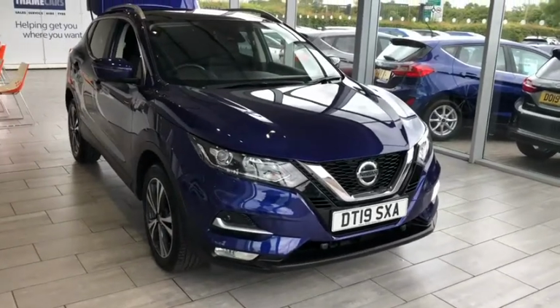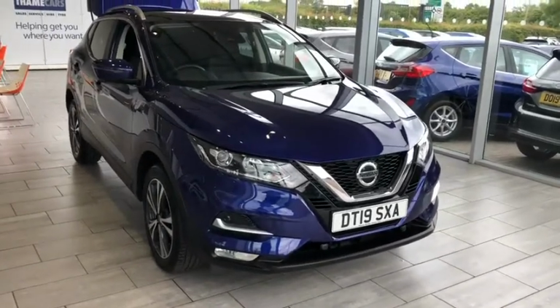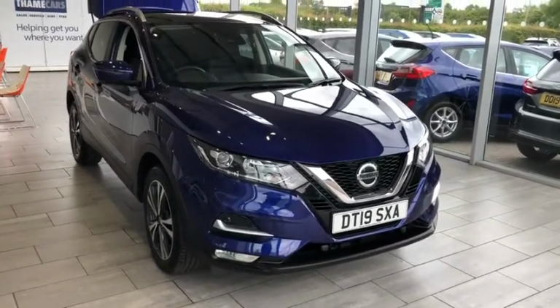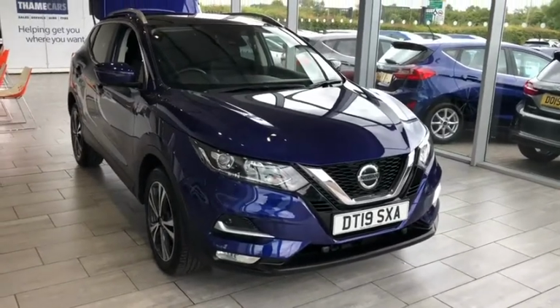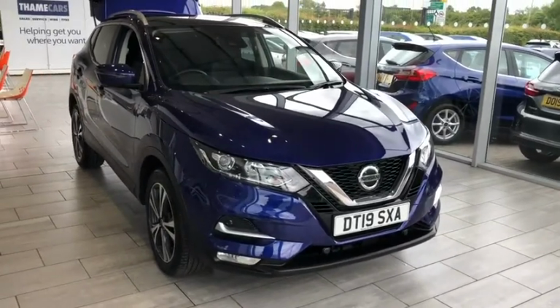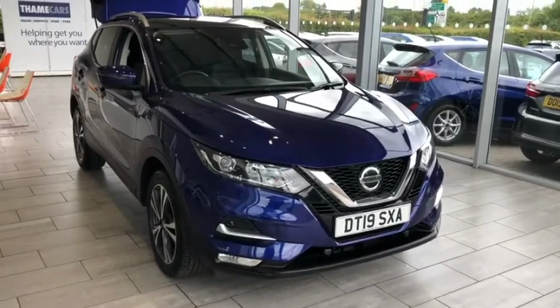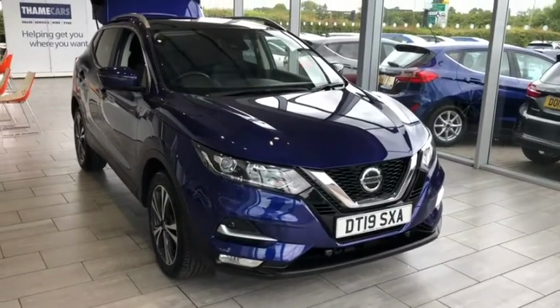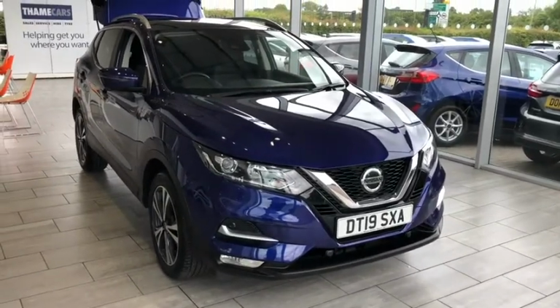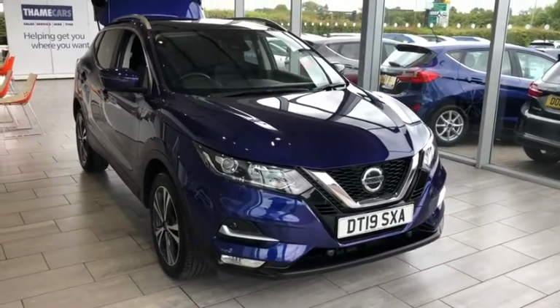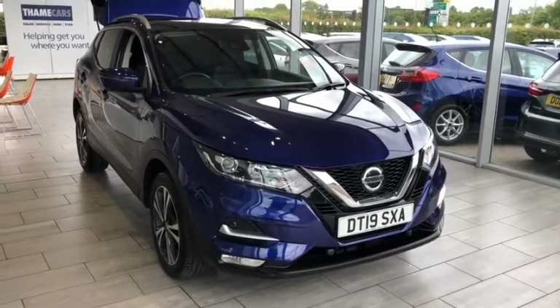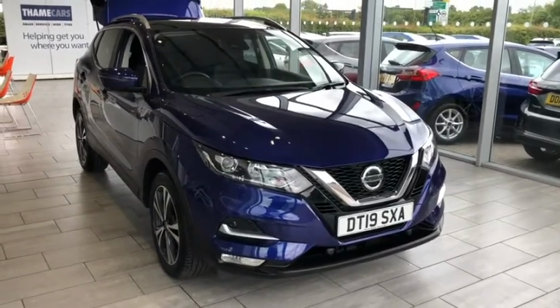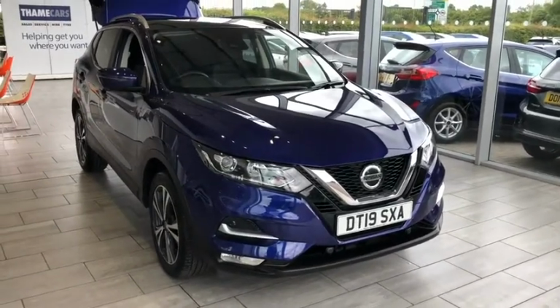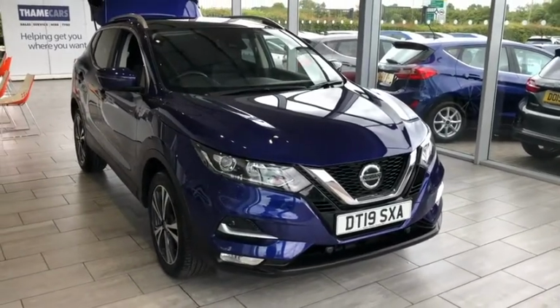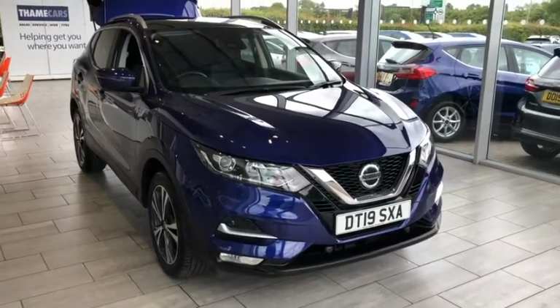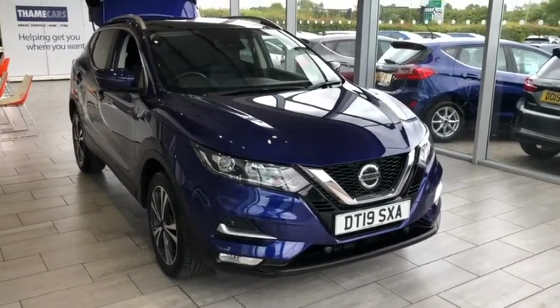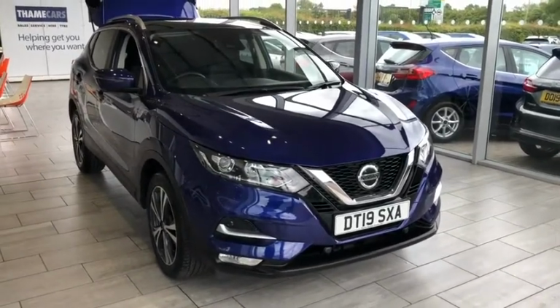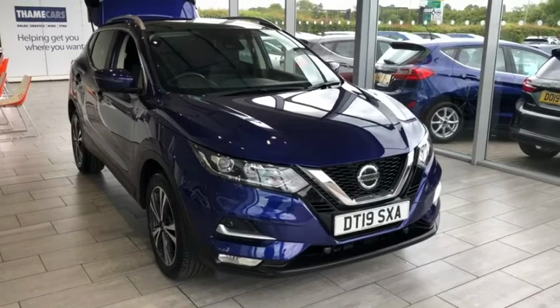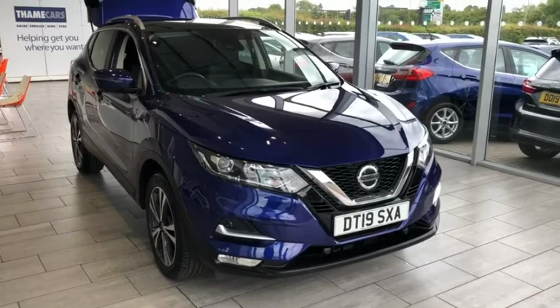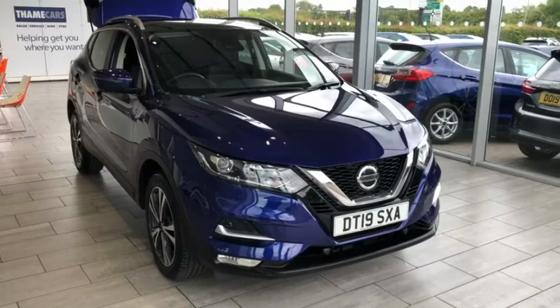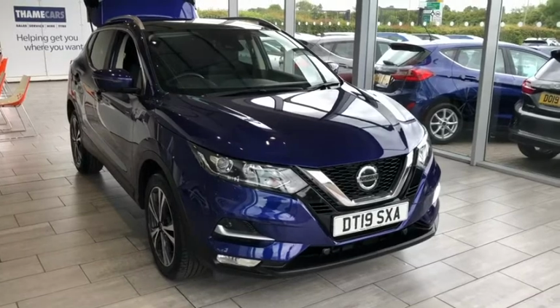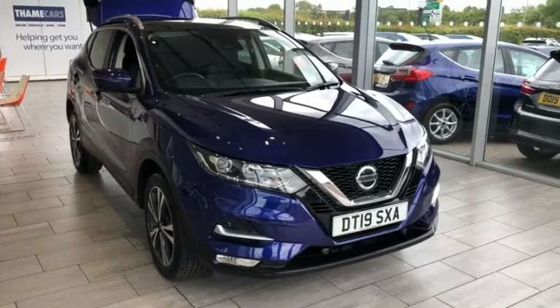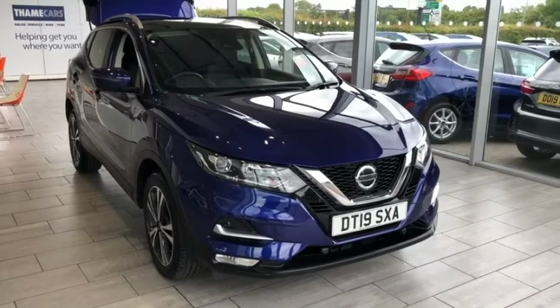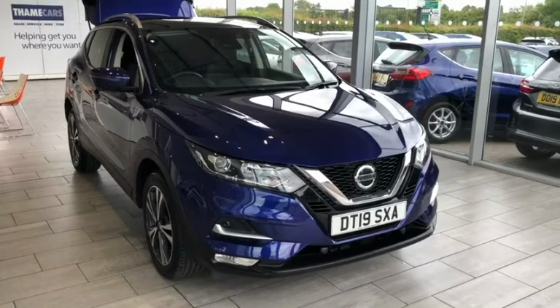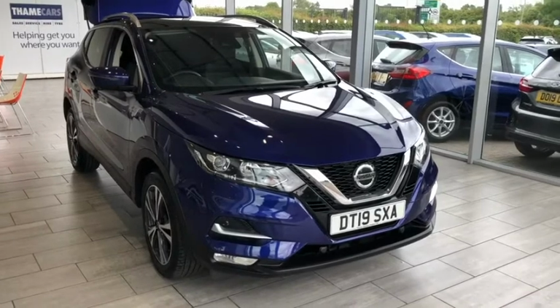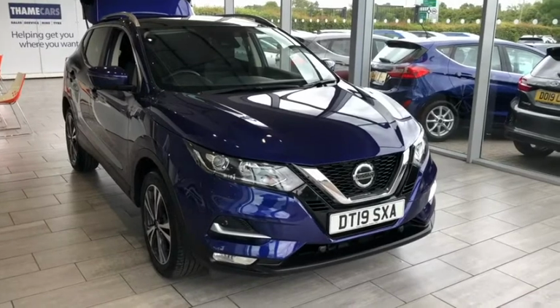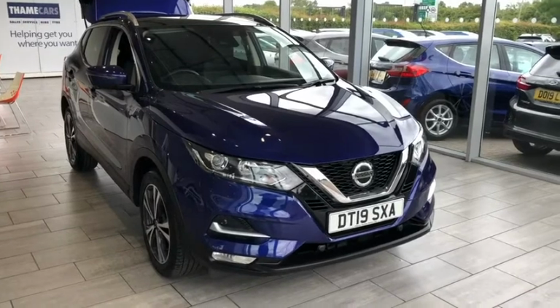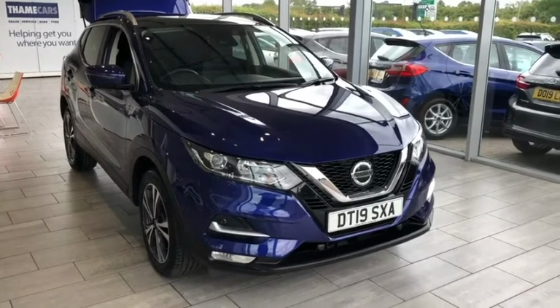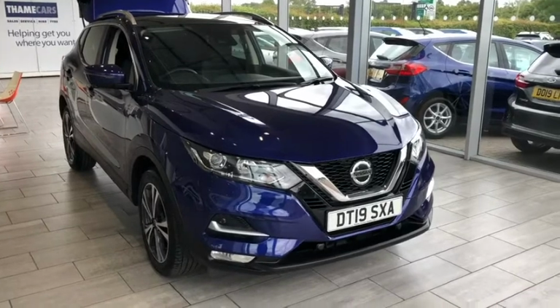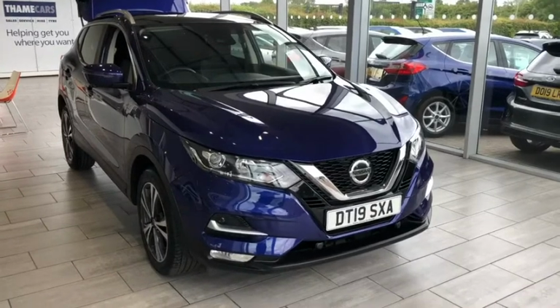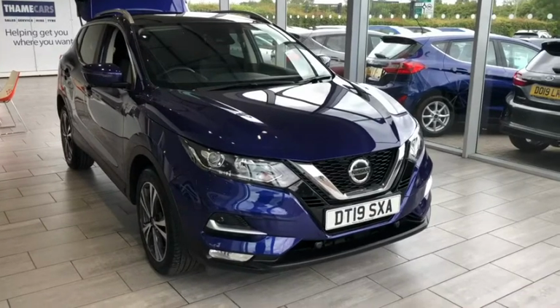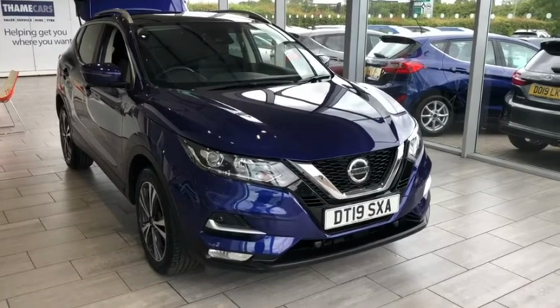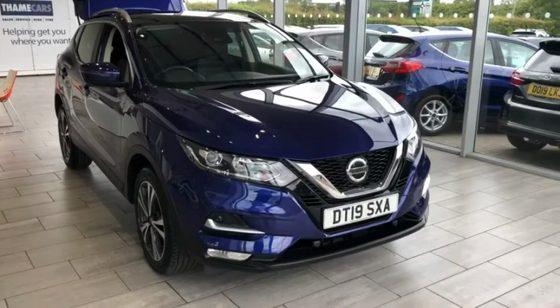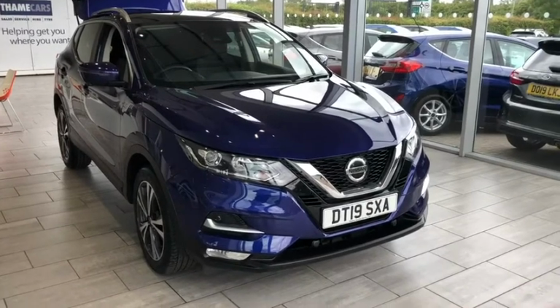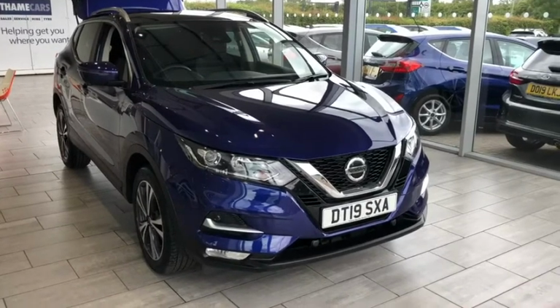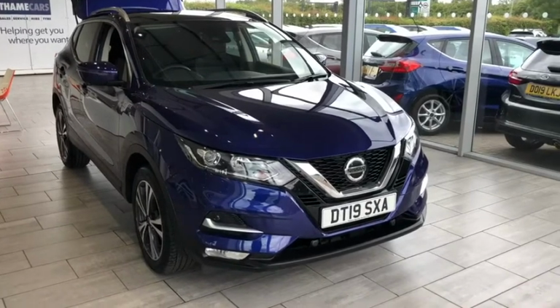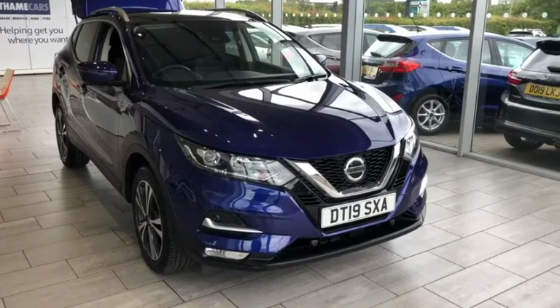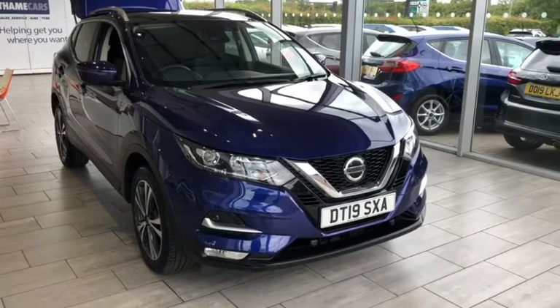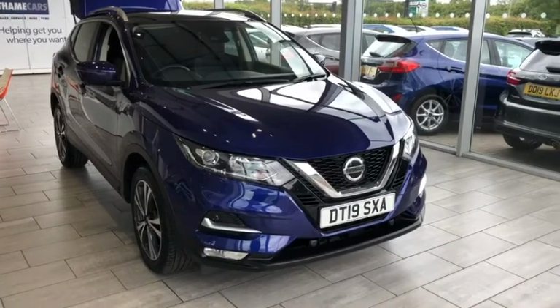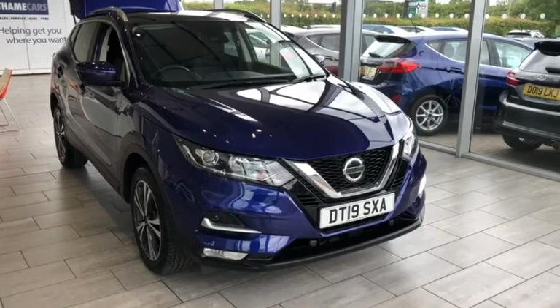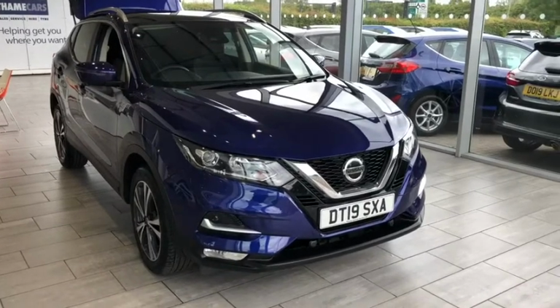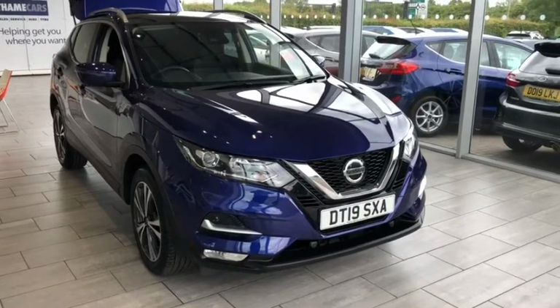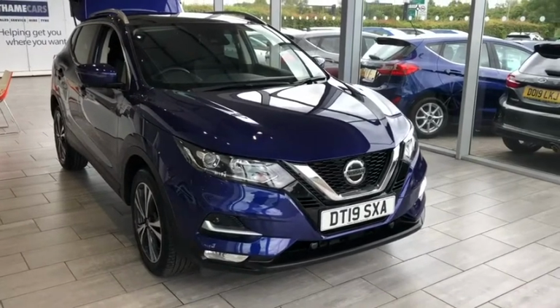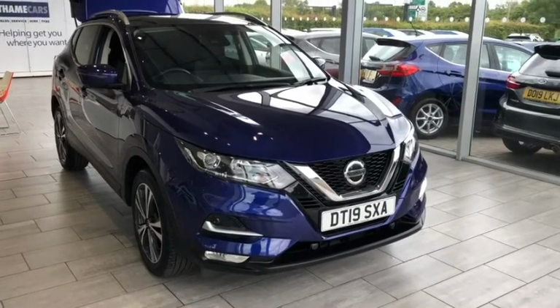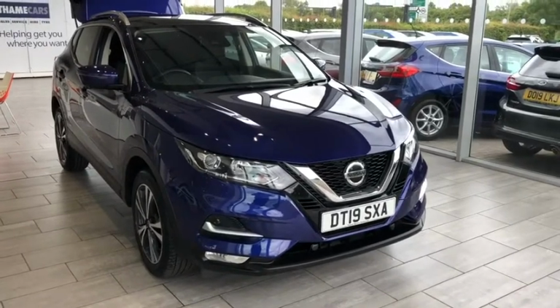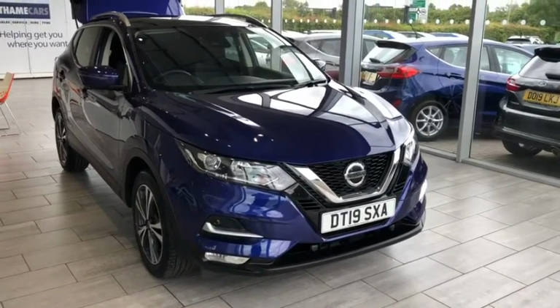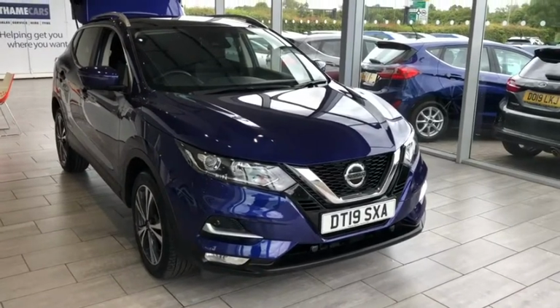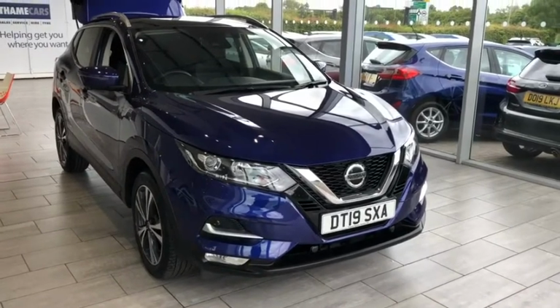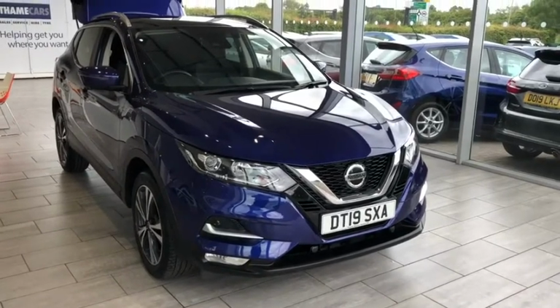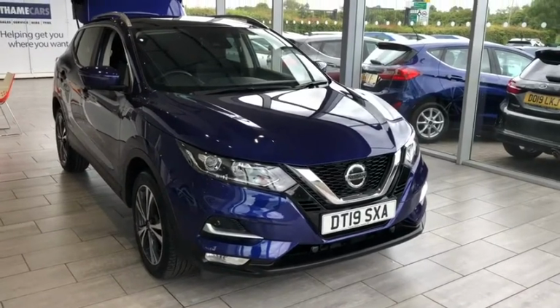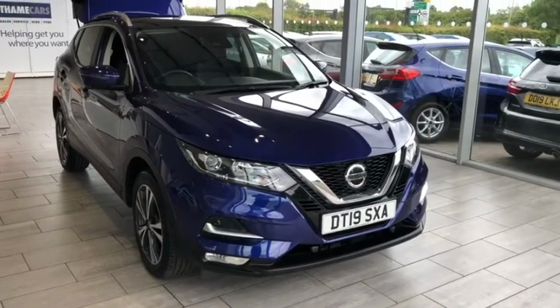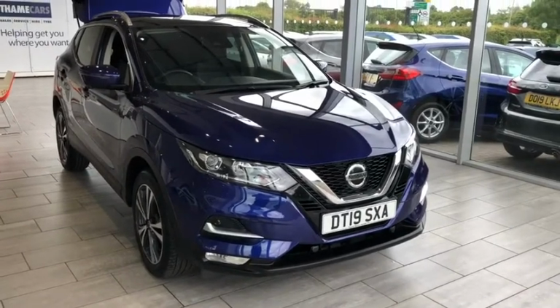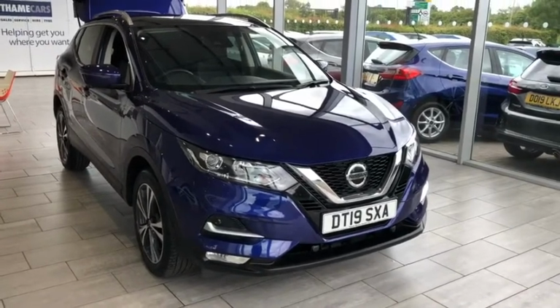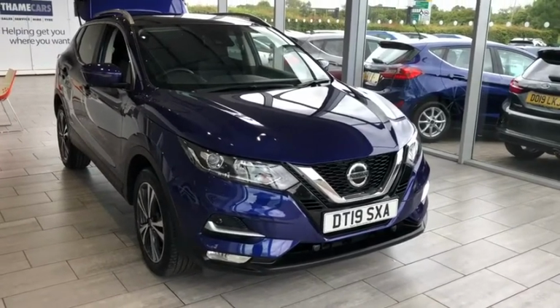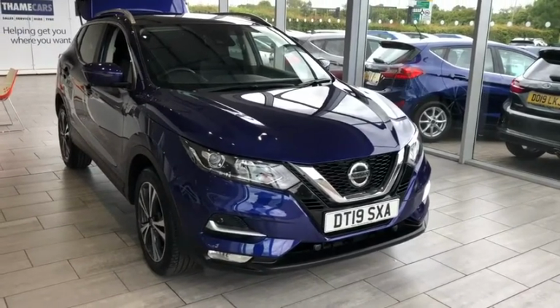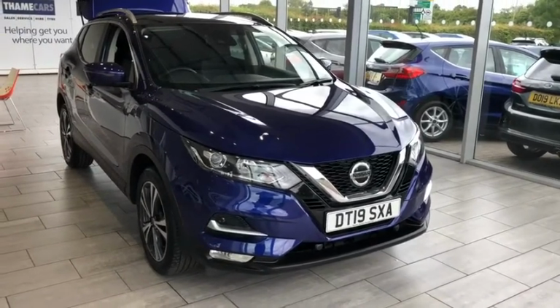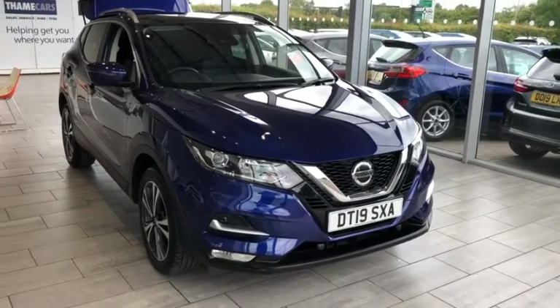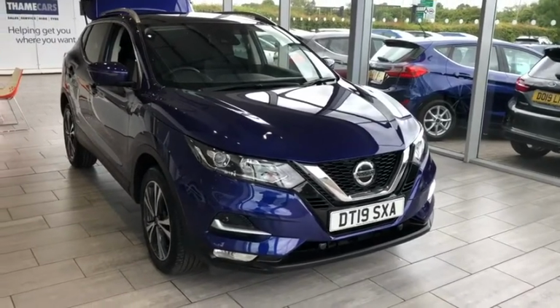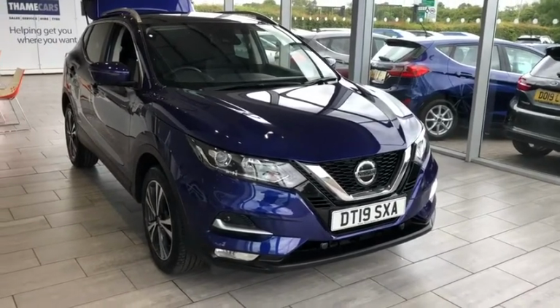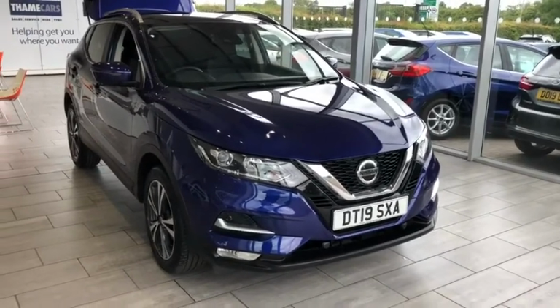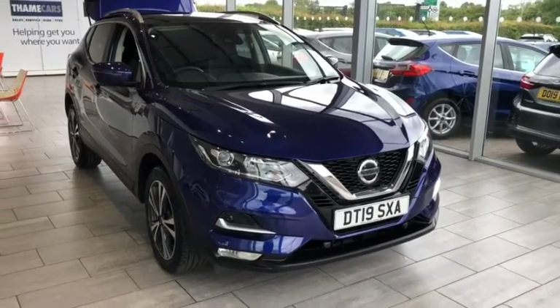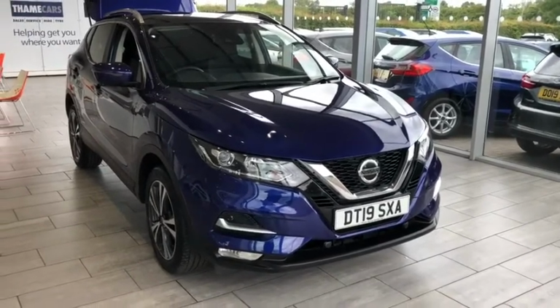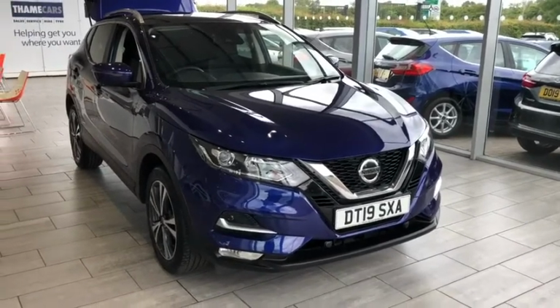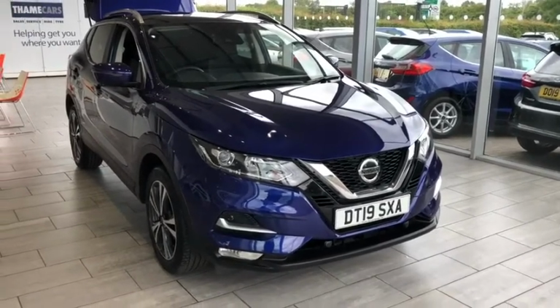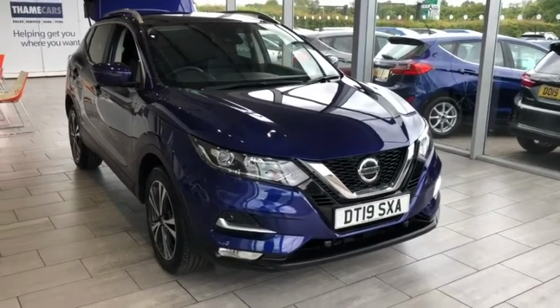All our cars are sanitized for you. You can have an unaccompanied test drive — we just need your driving license and national insurance number to get you on the insurance.